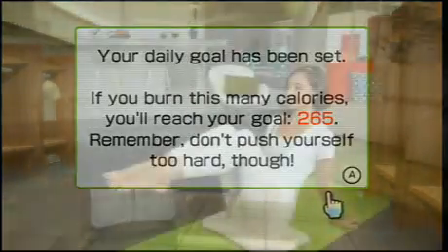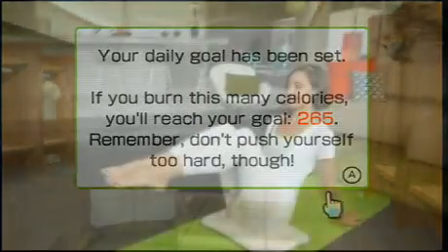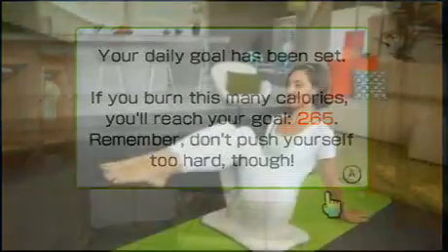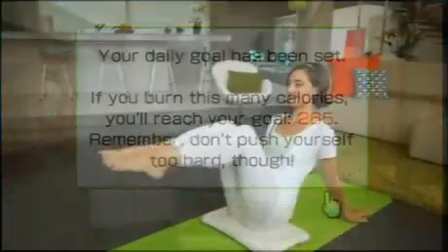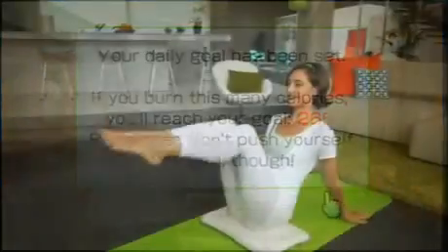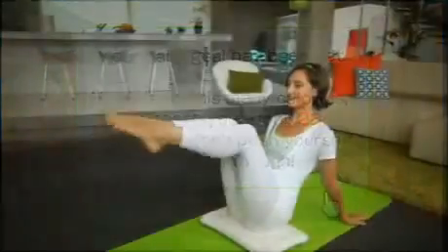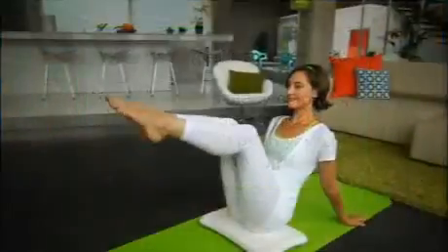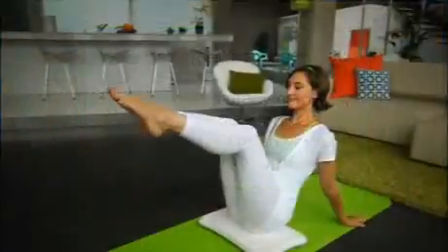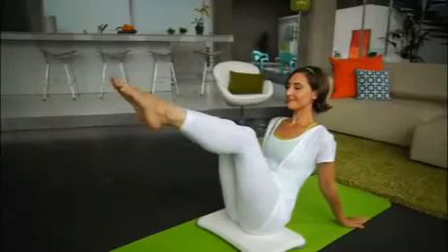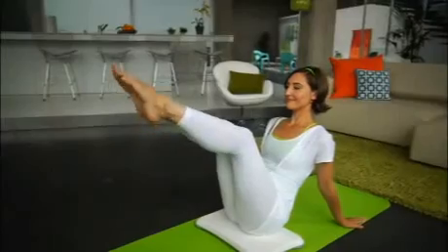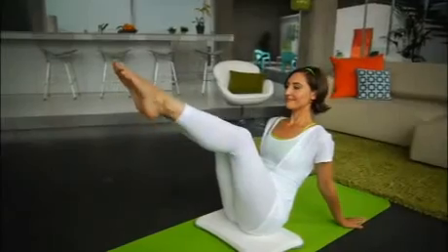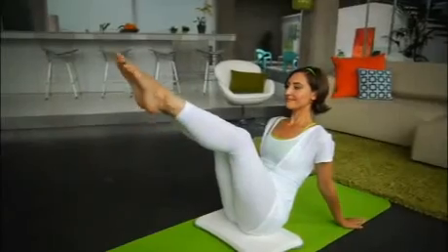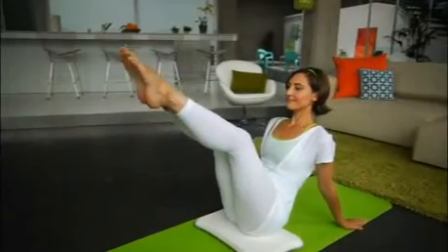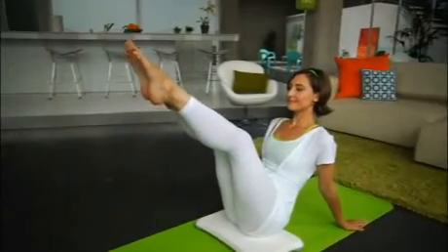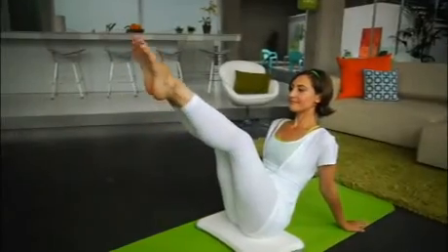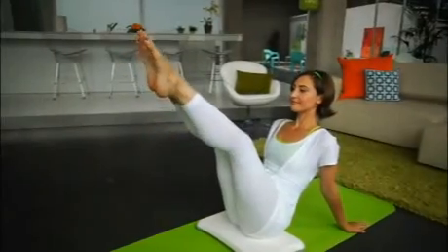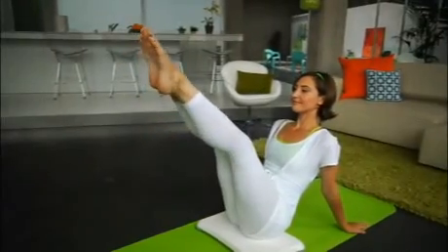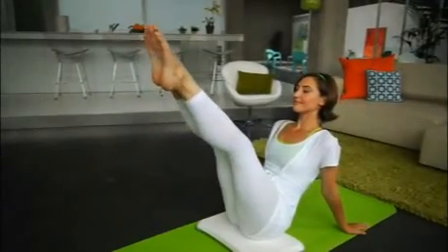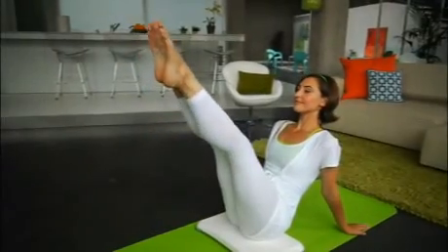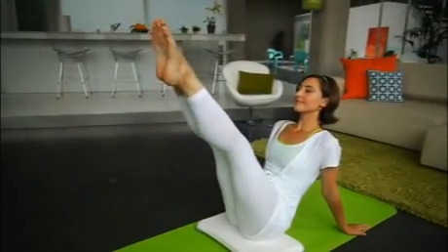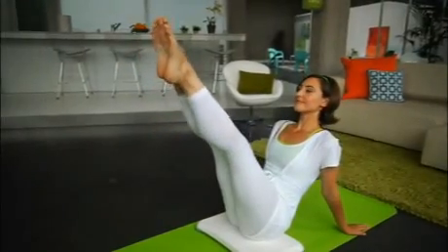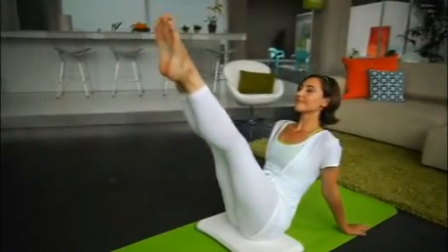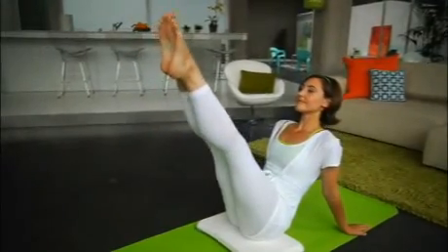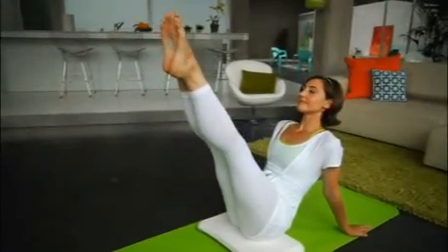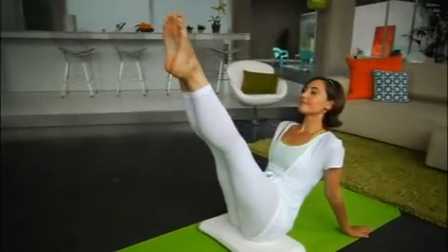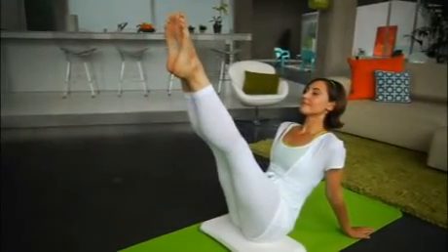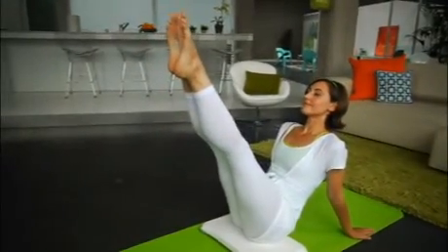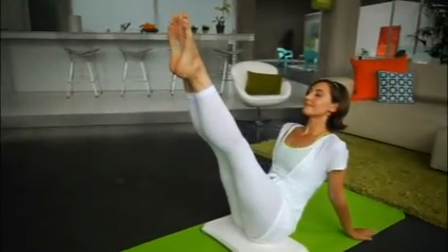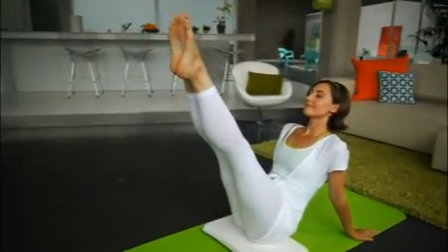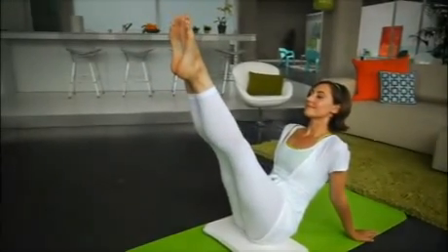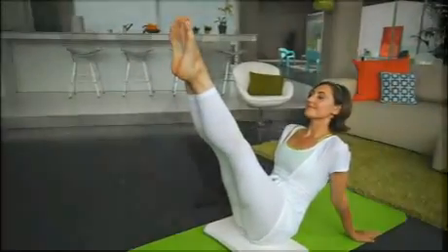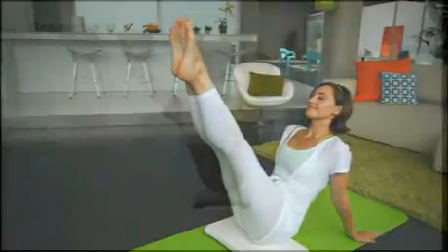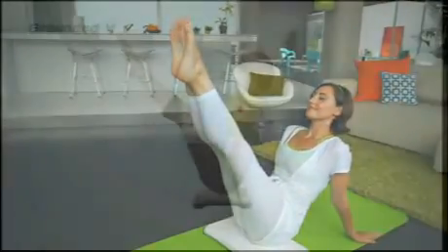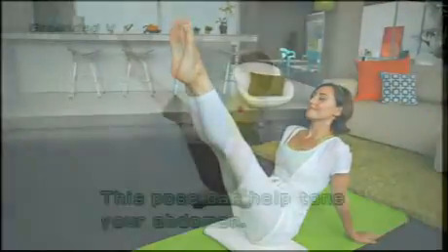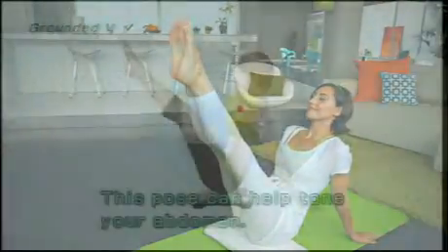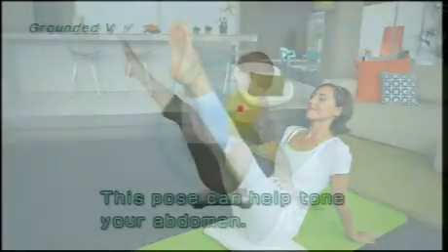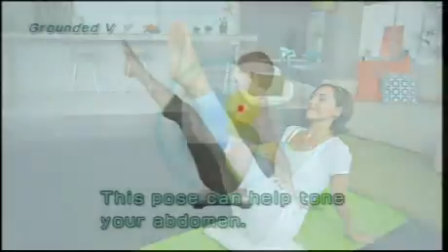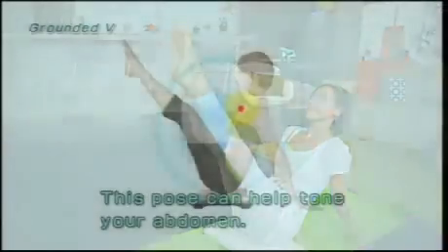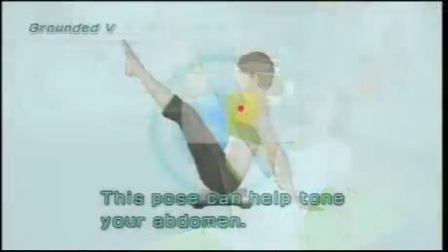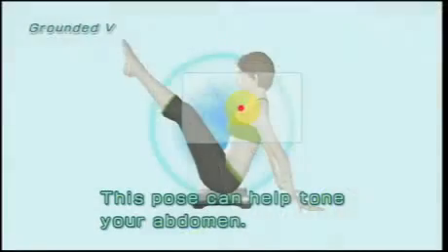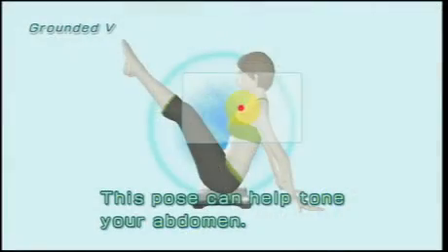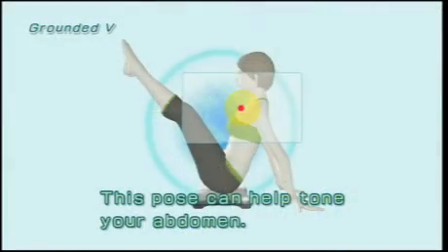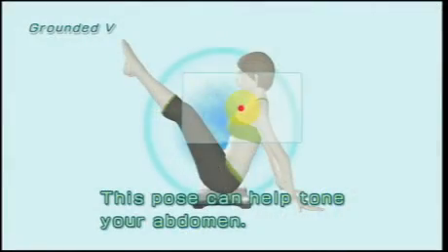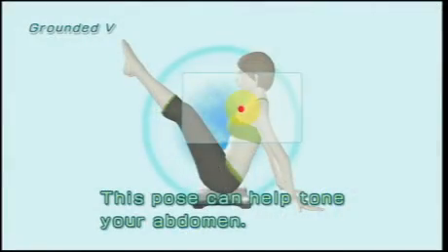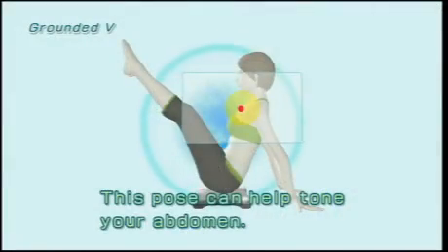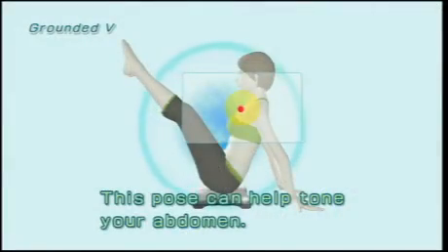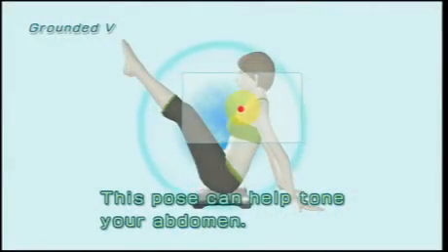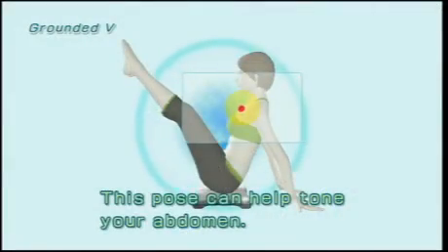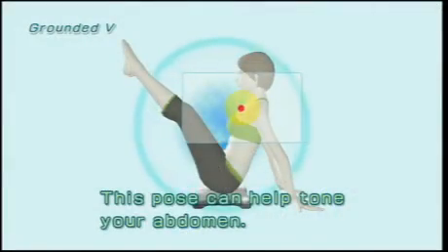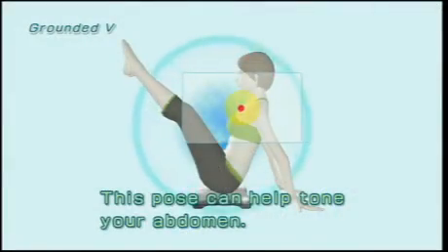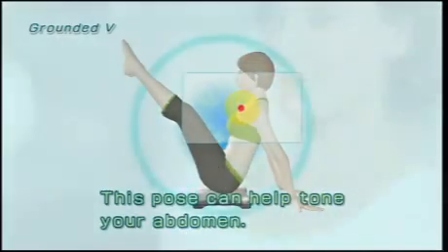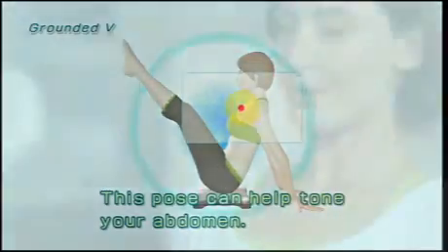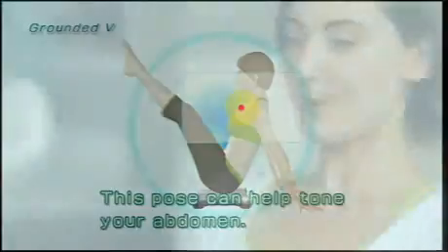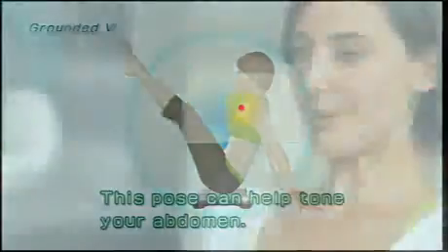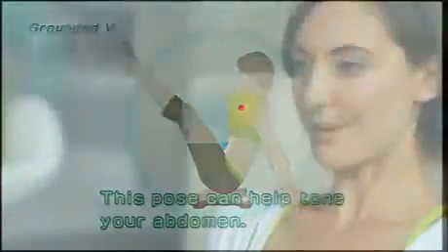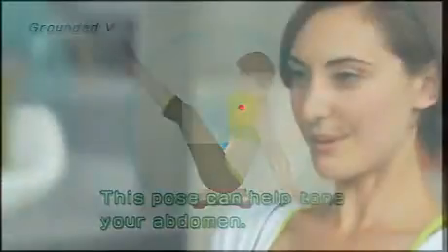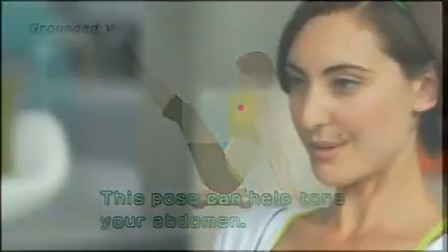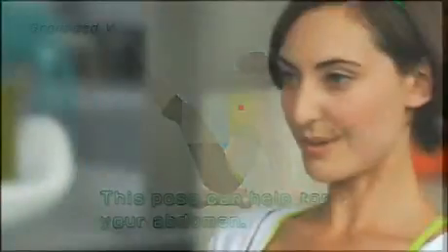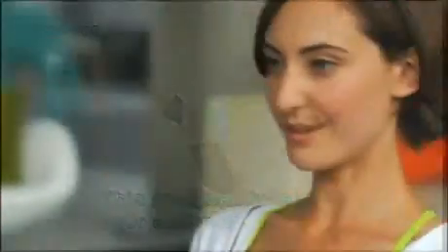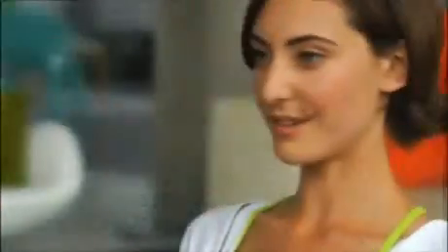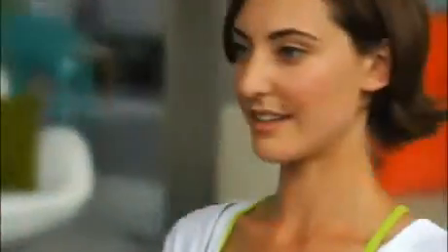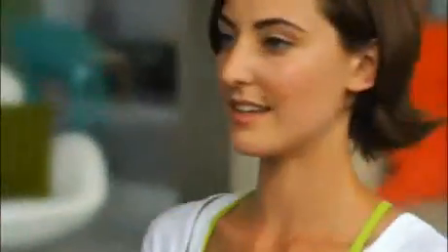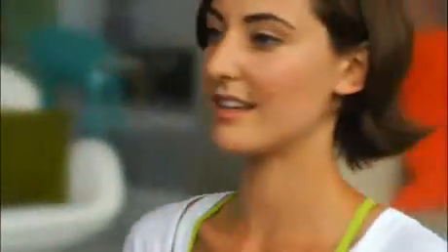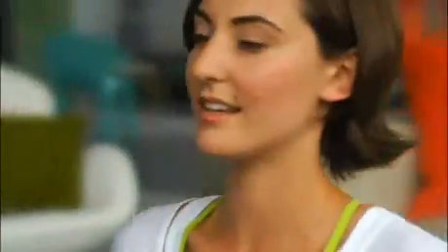Even if you're pressed for time, Wii Fit Plus has a workout that will allow you to get some exercise, then get on with your day.